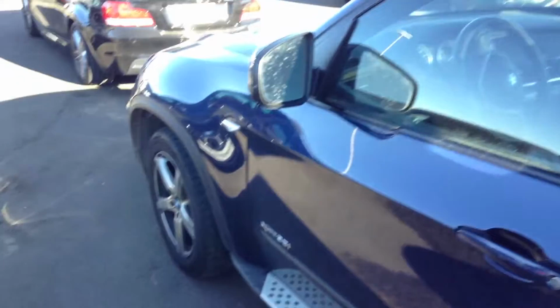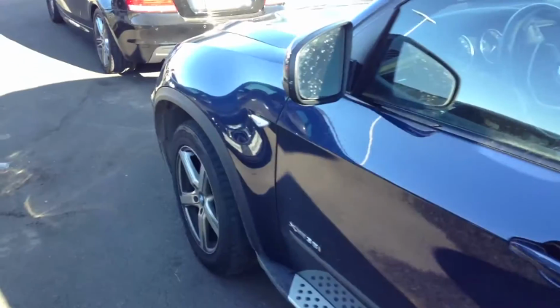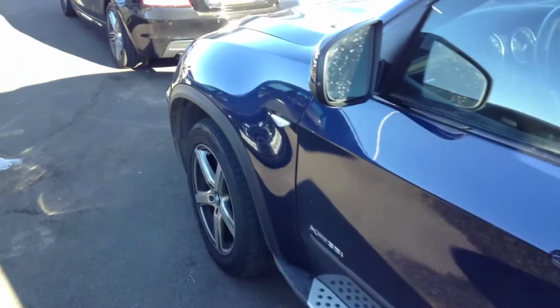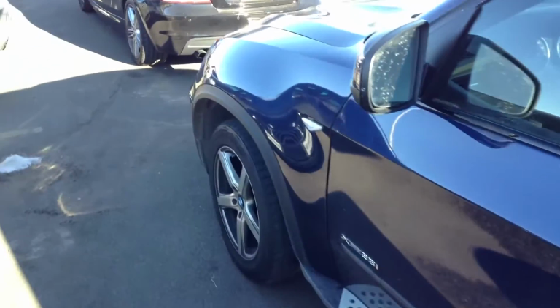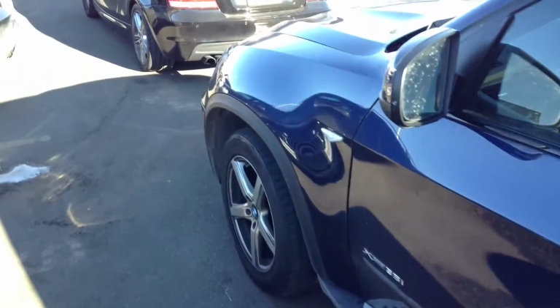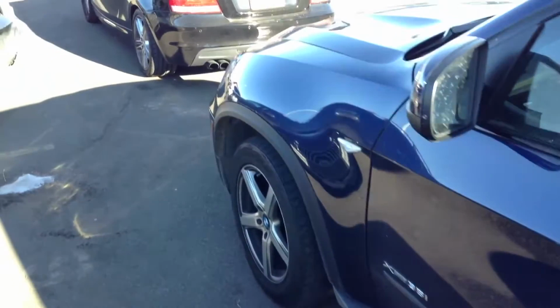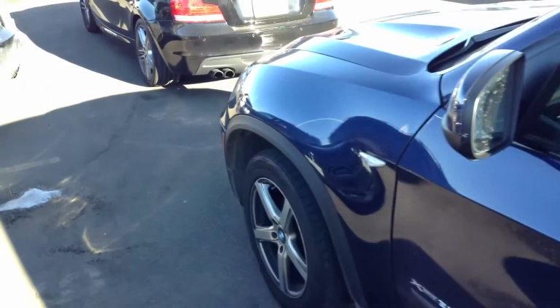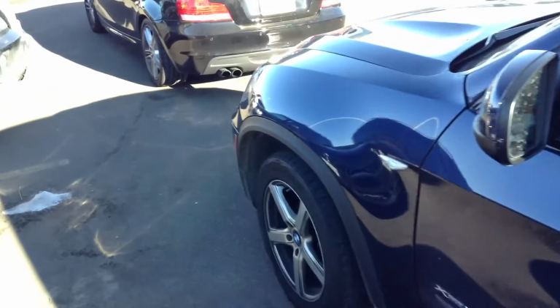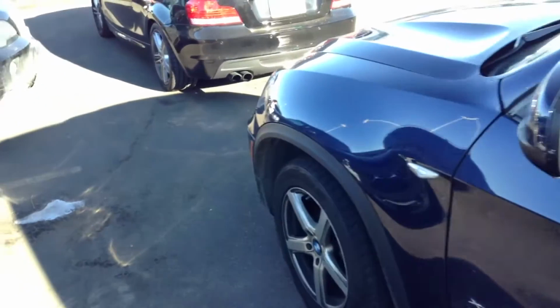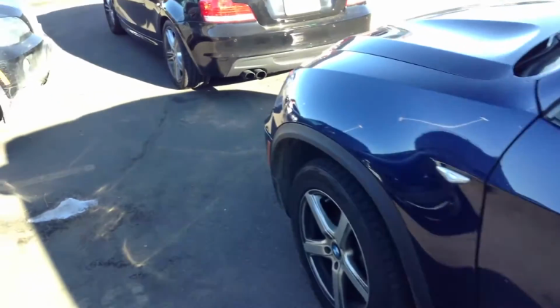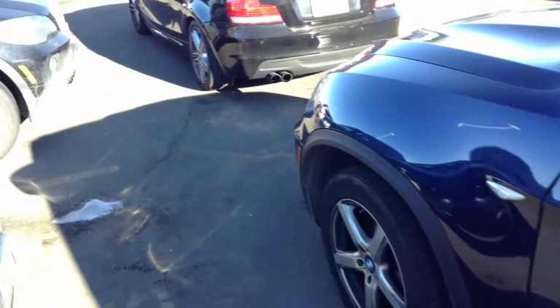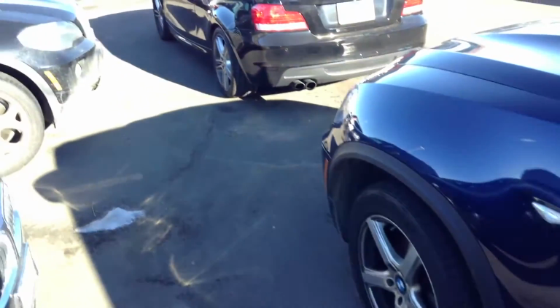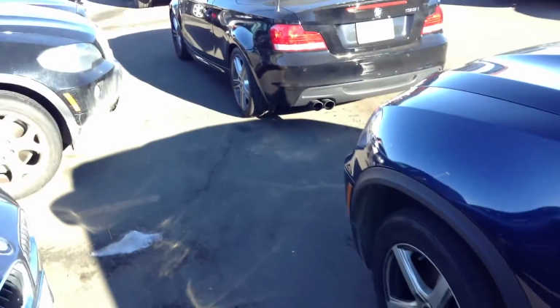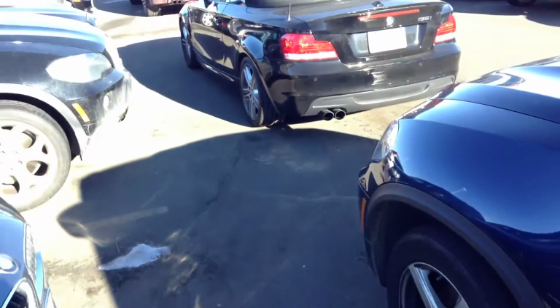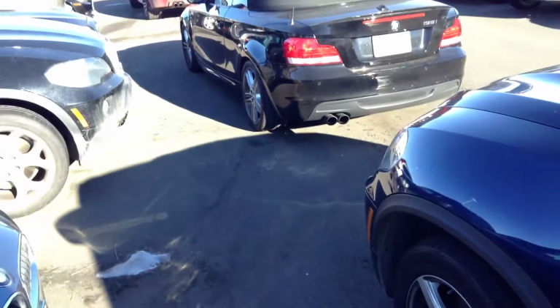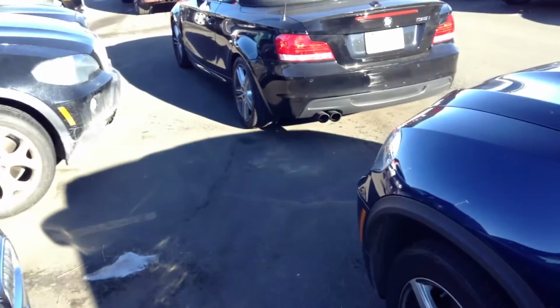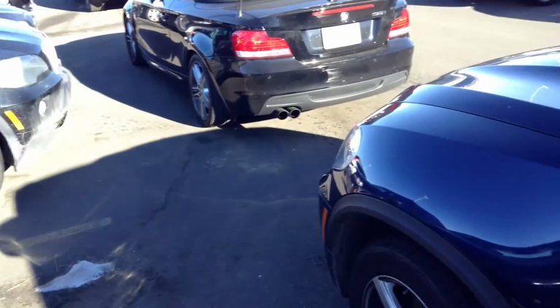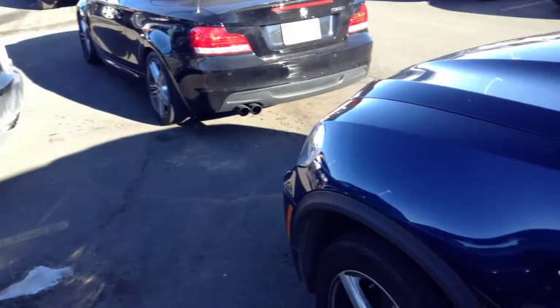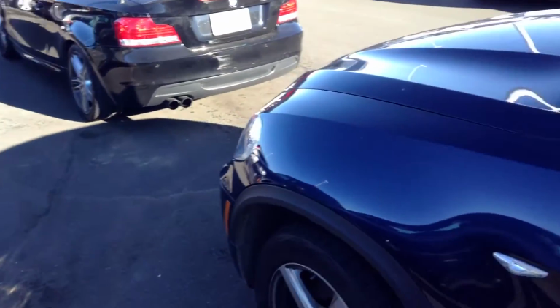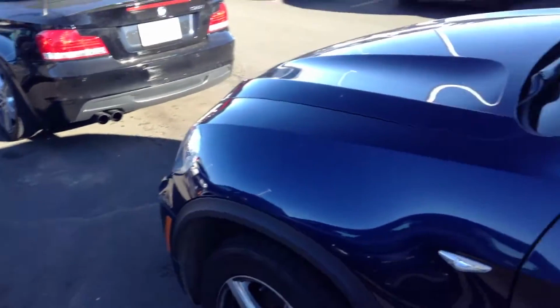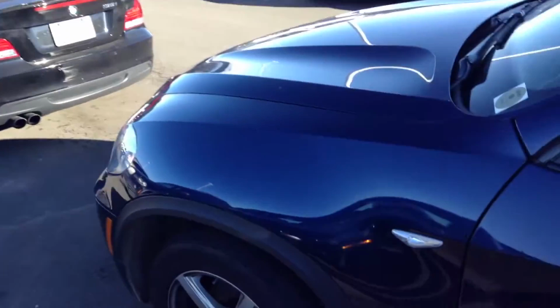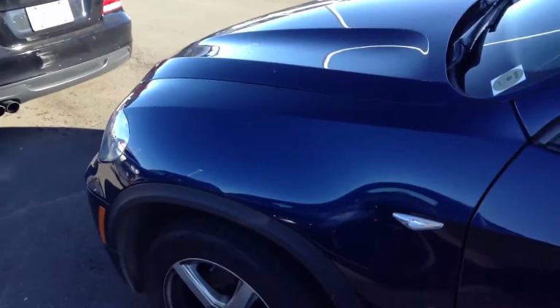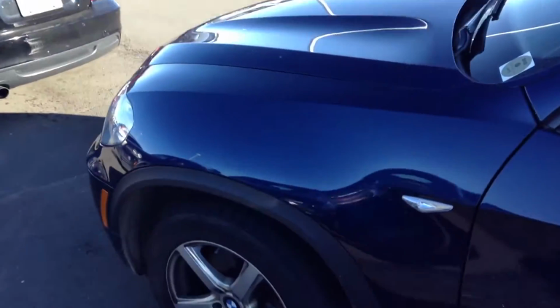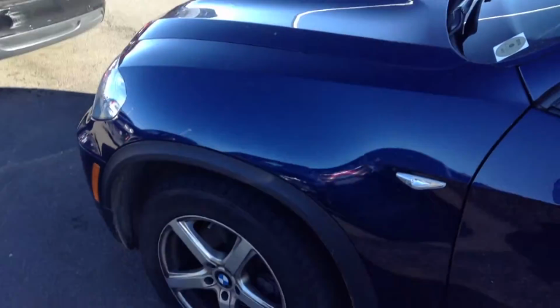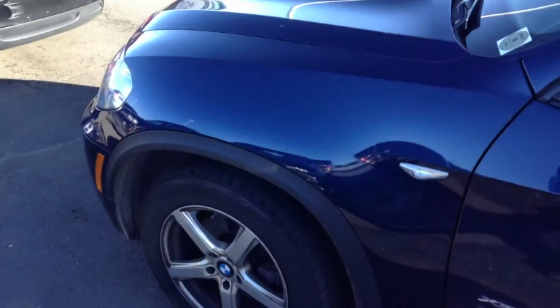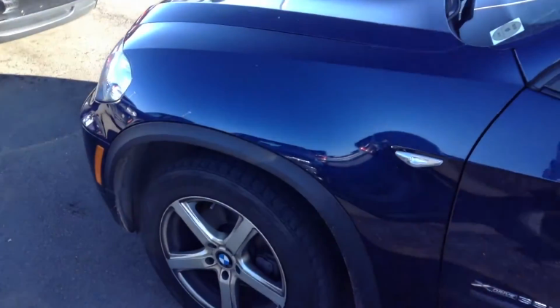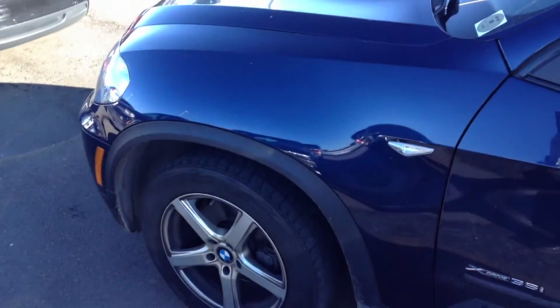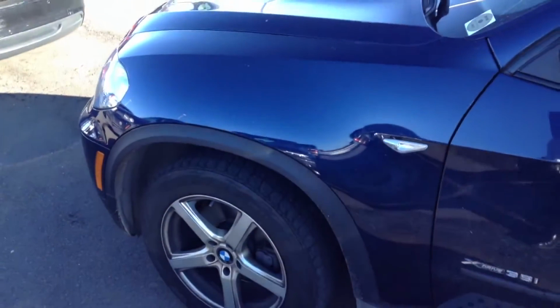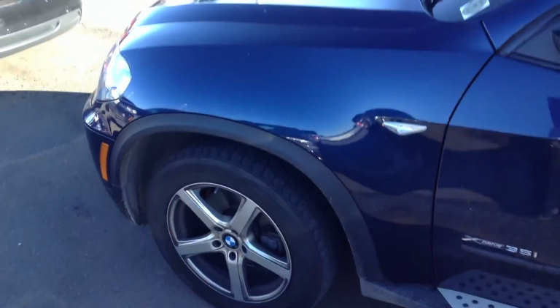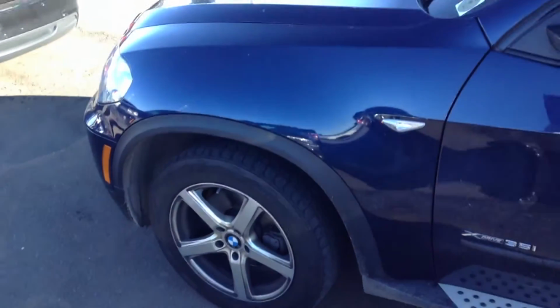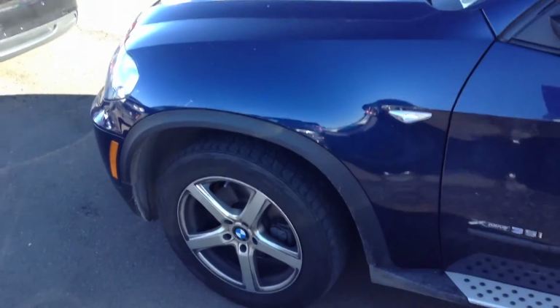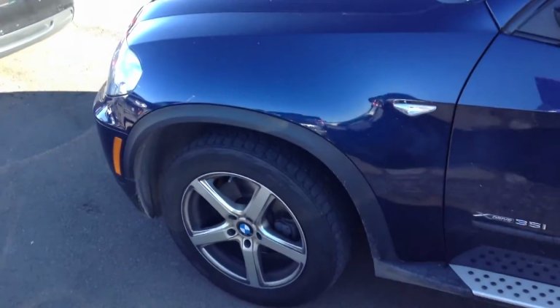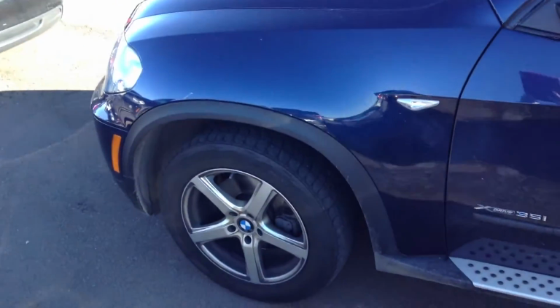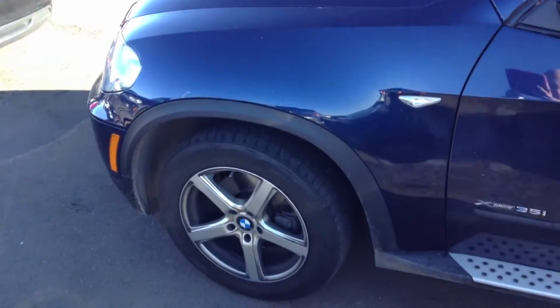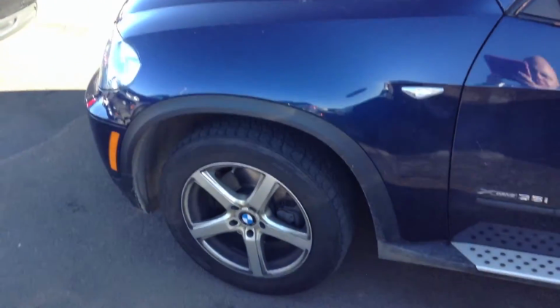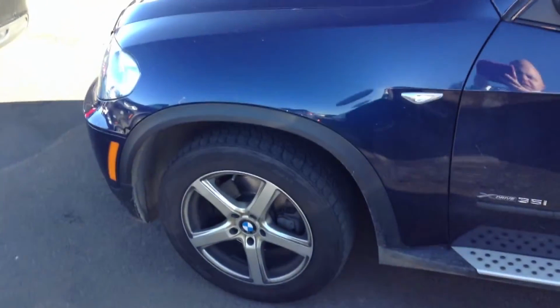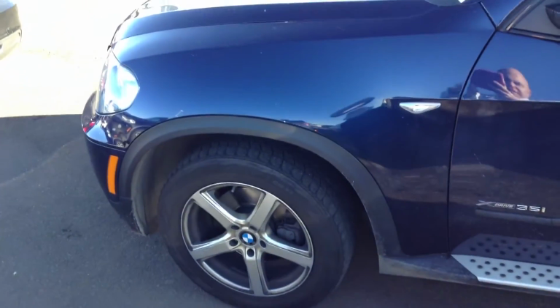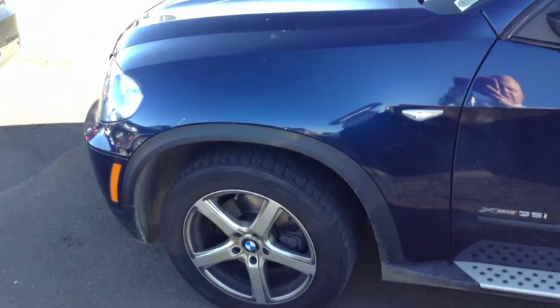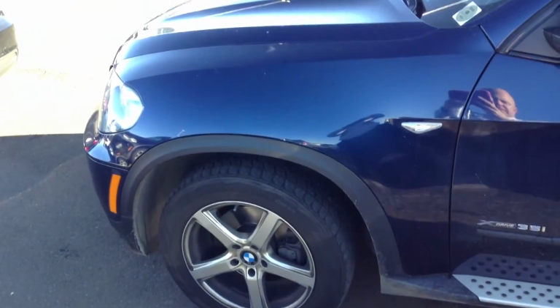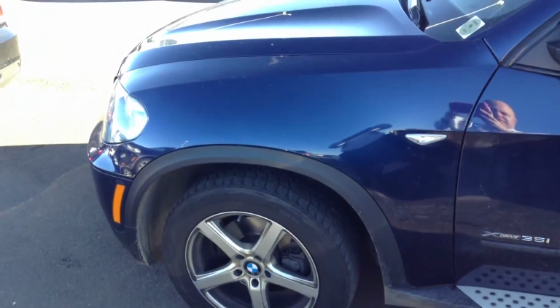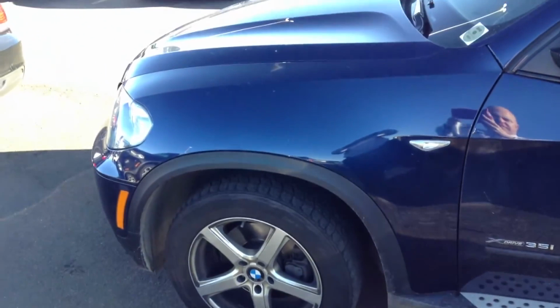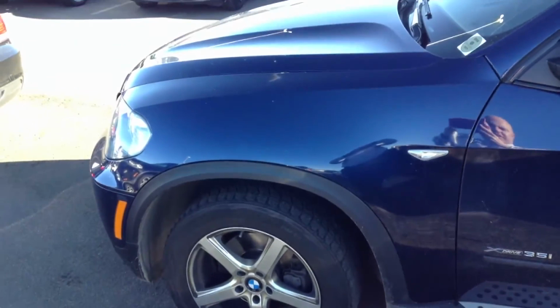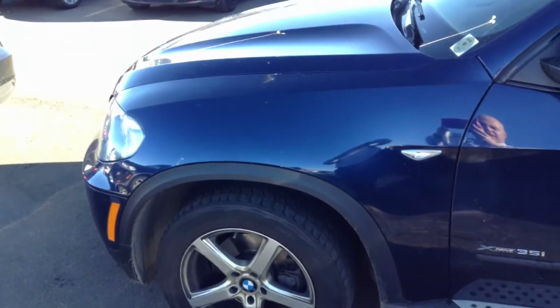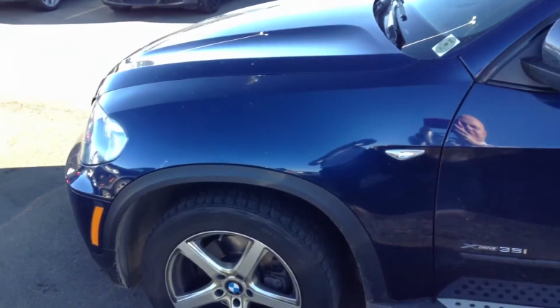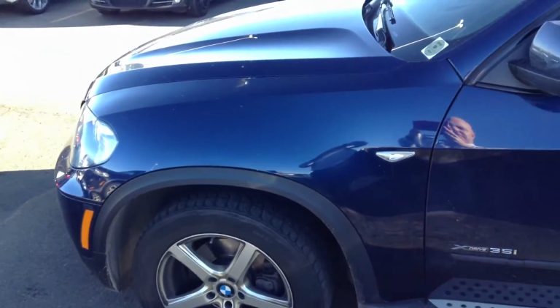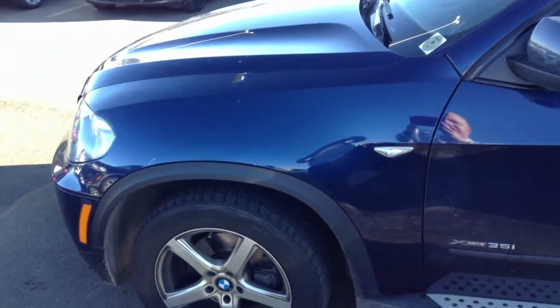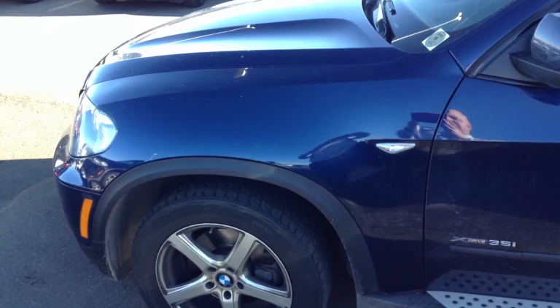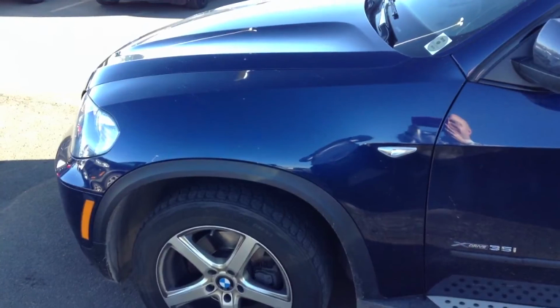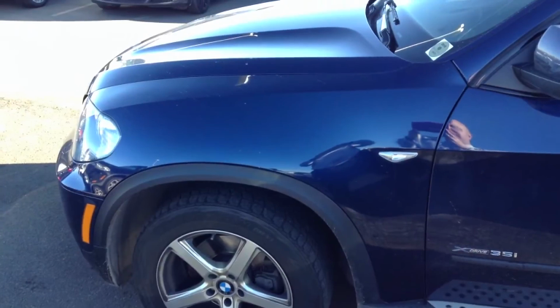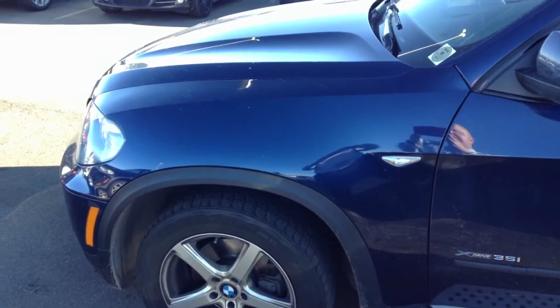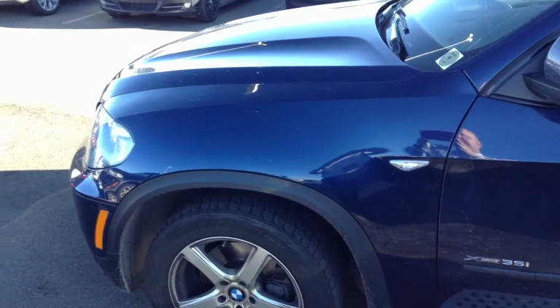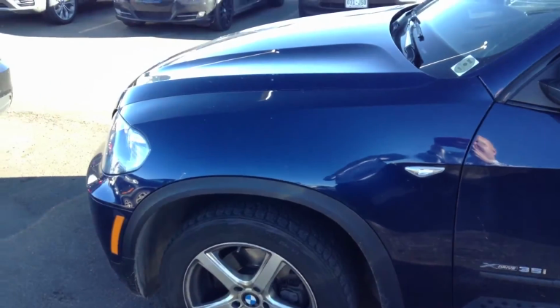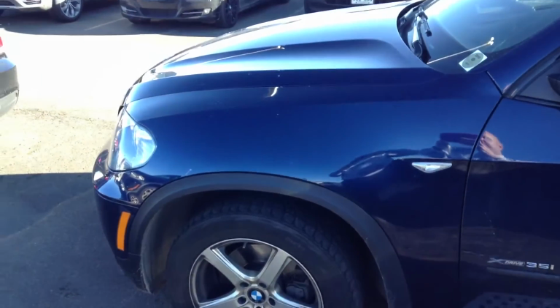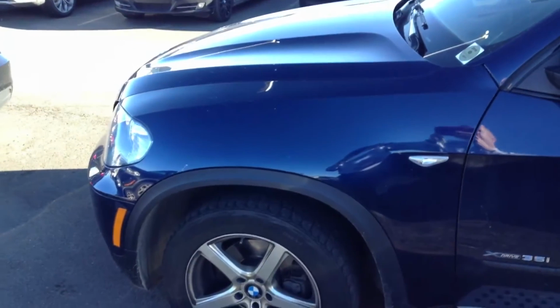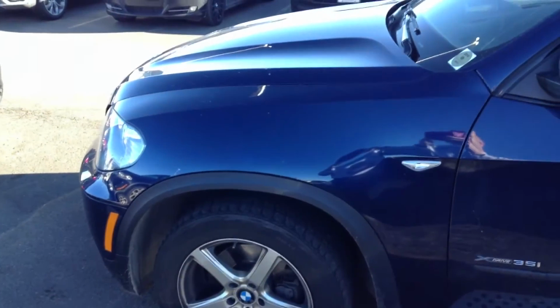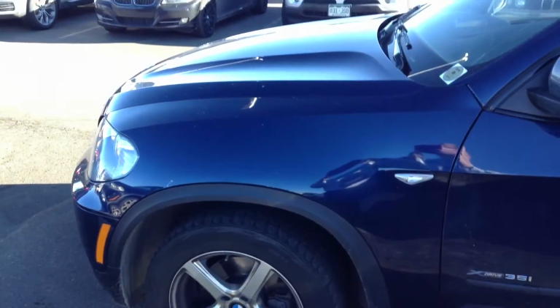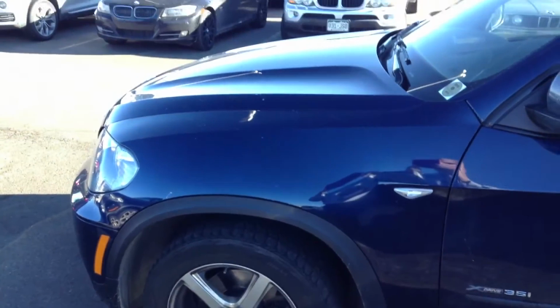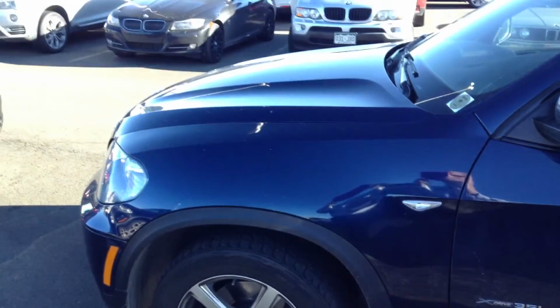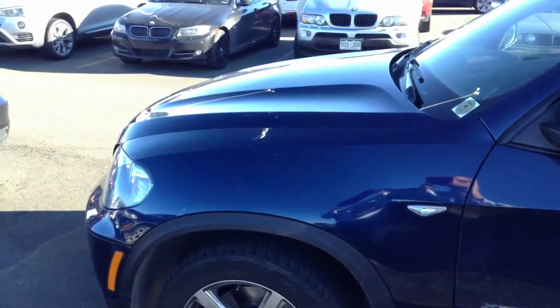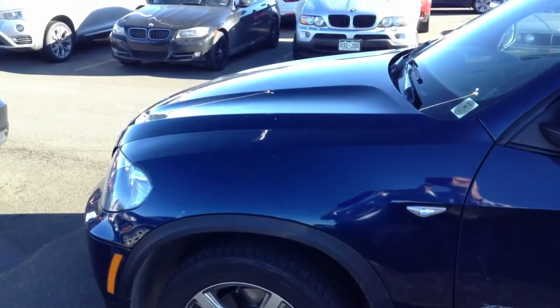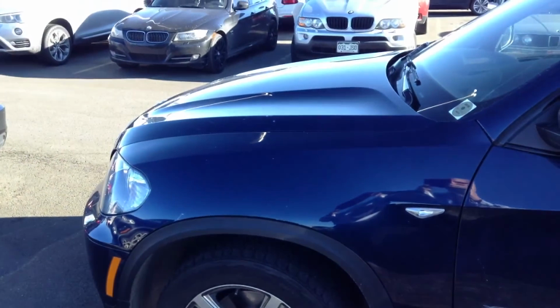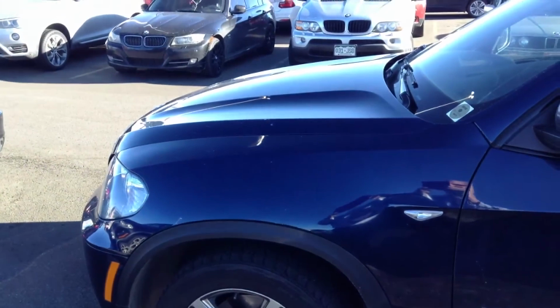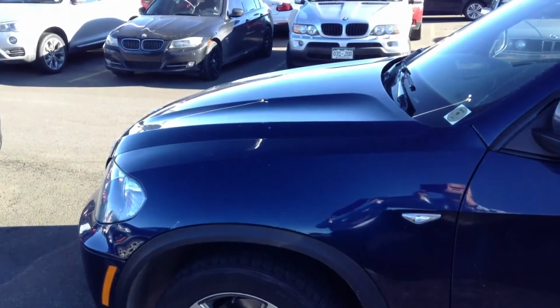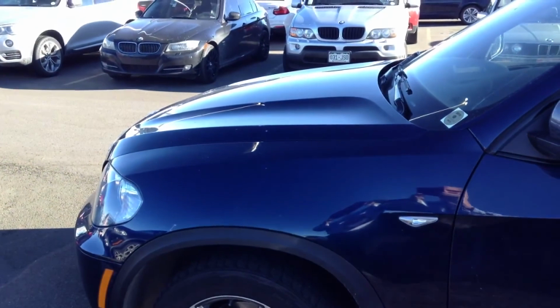This is Sean Knox, Schaunt BMW, helping out Chris Sanchez, 2011 X5 BMW. I hope you're having a good day.